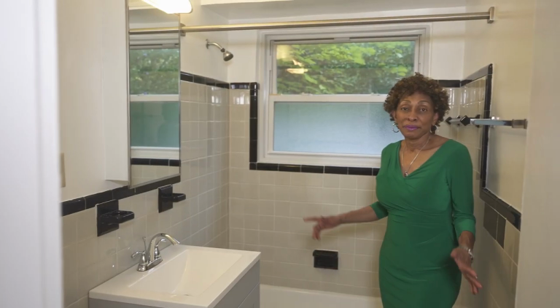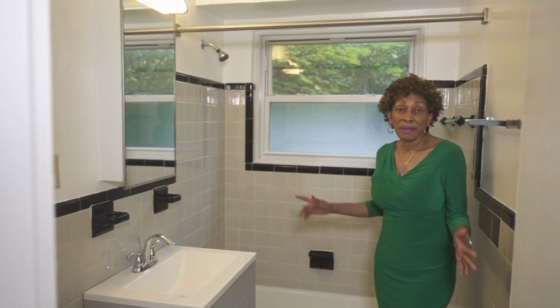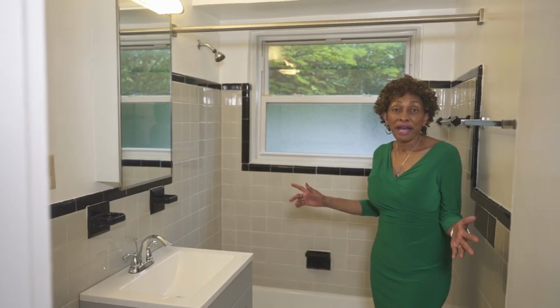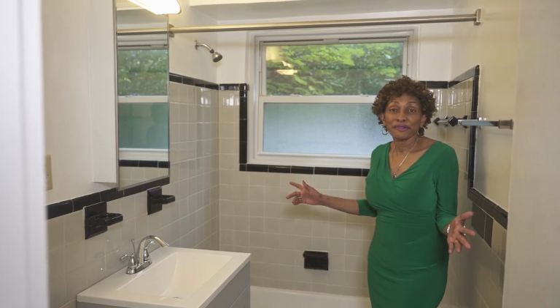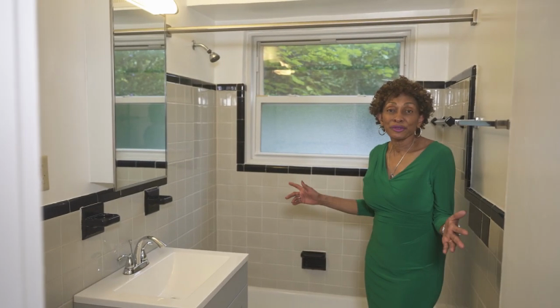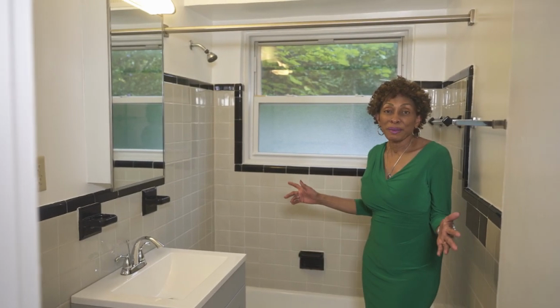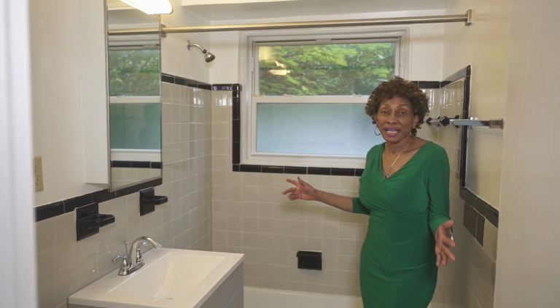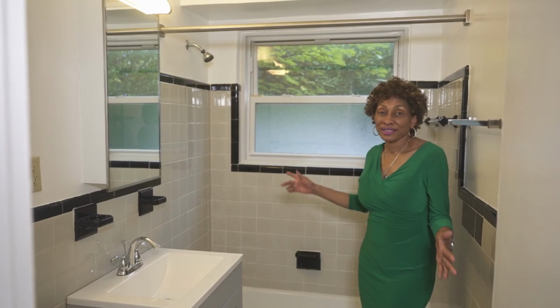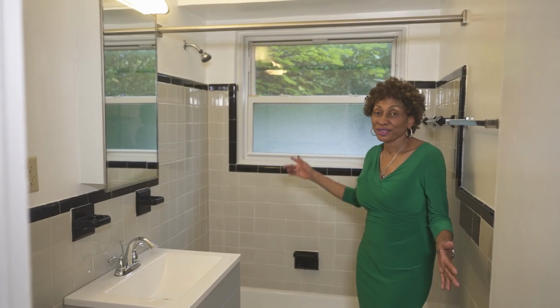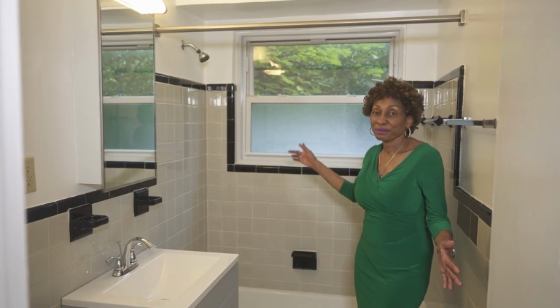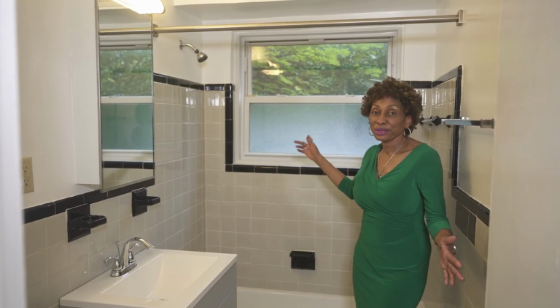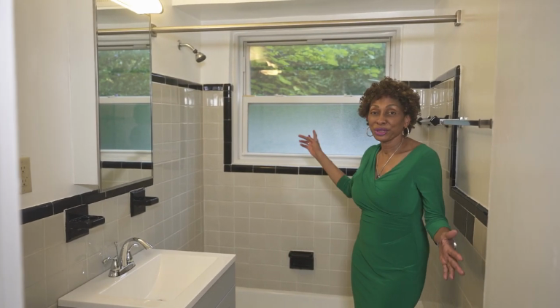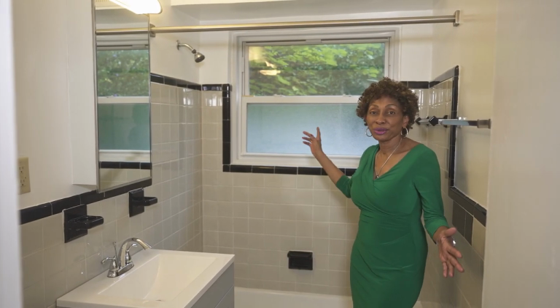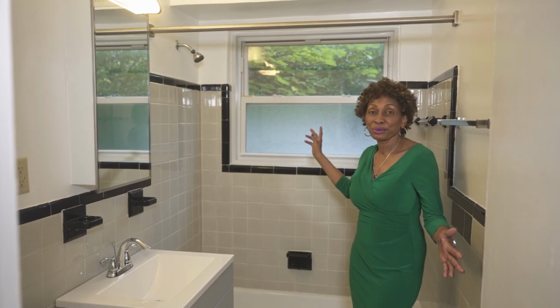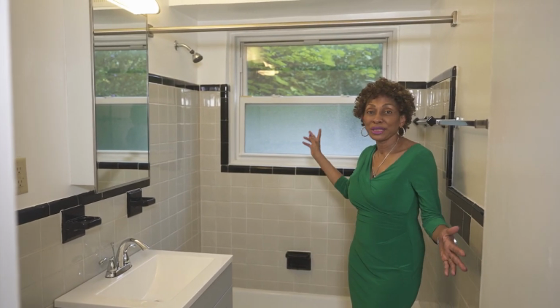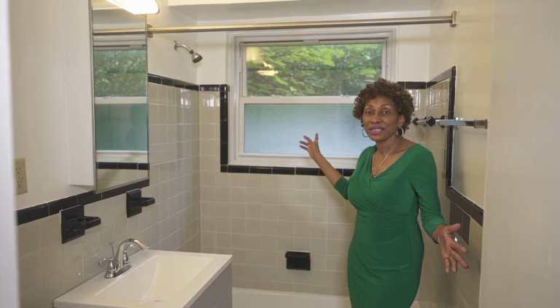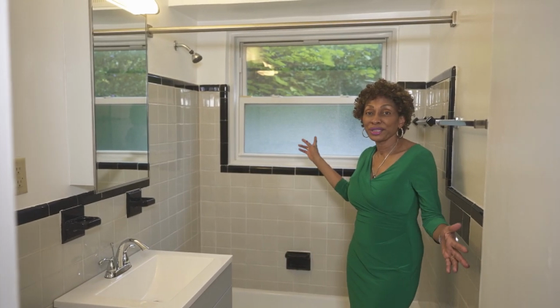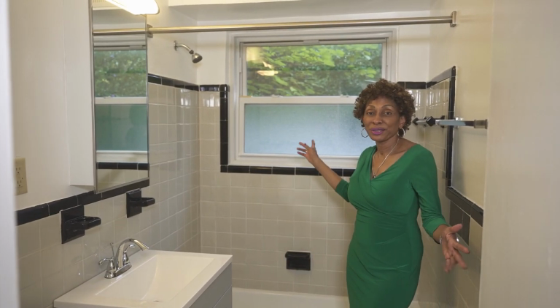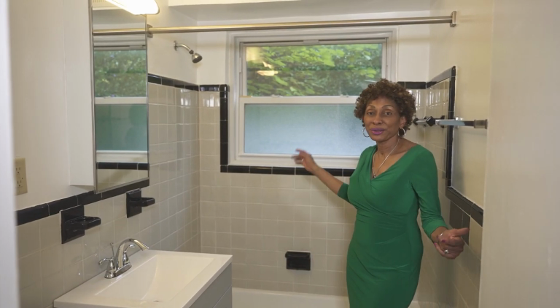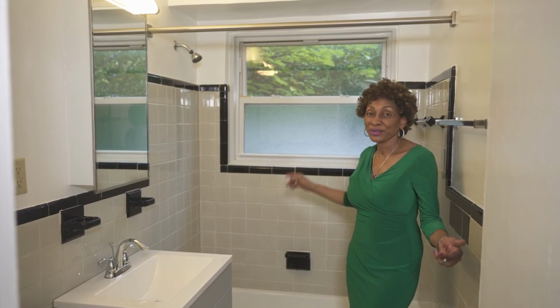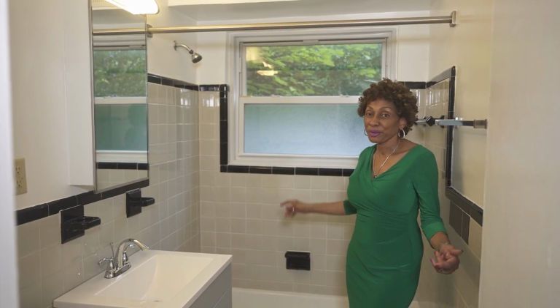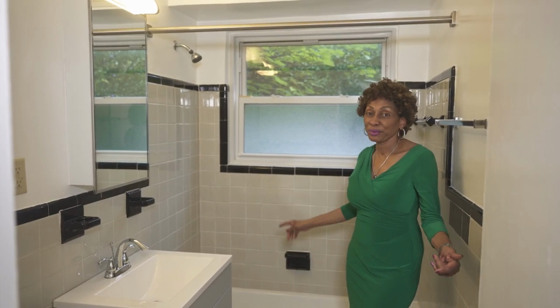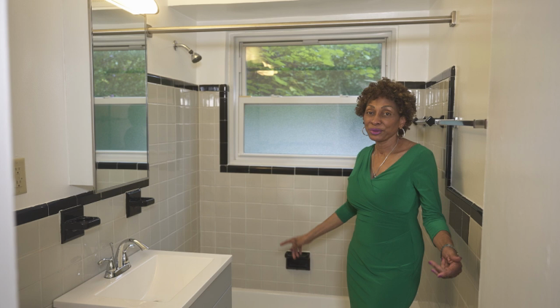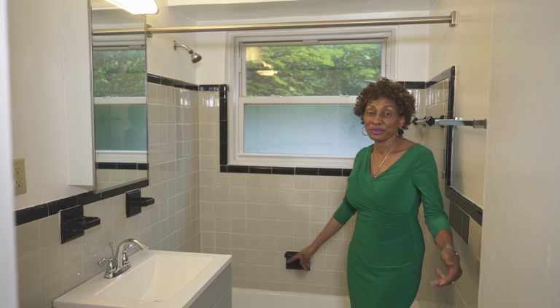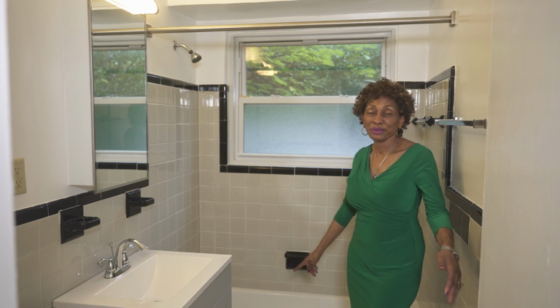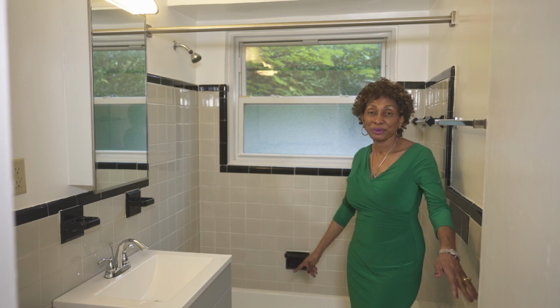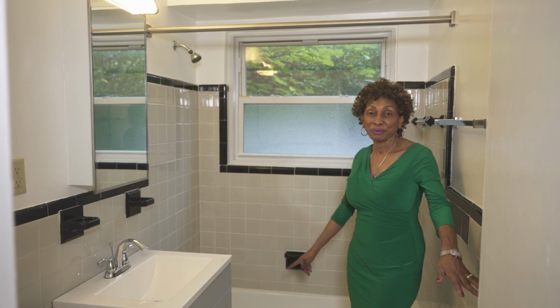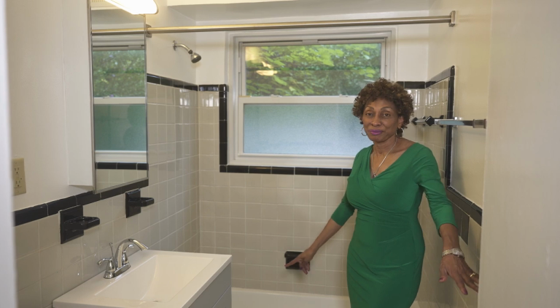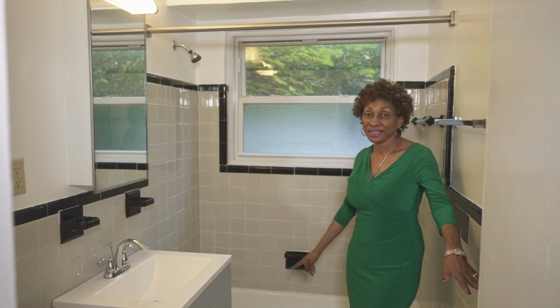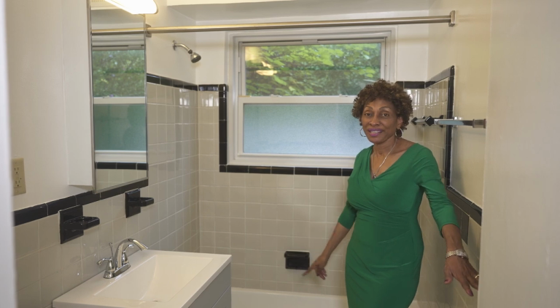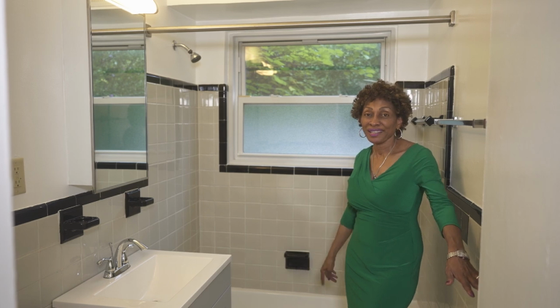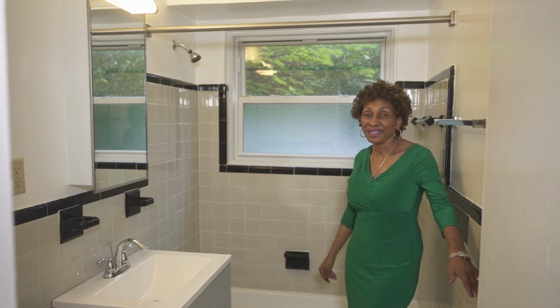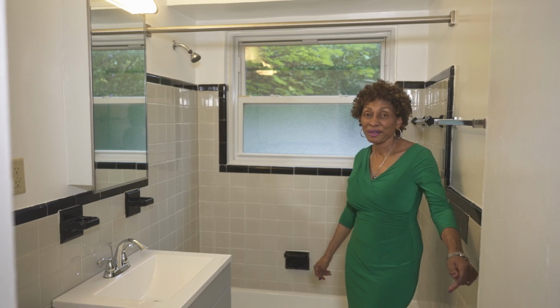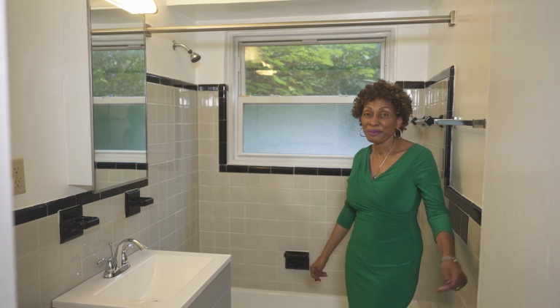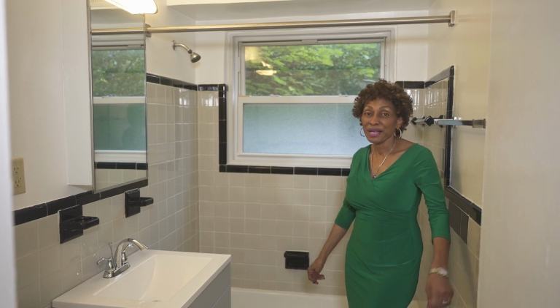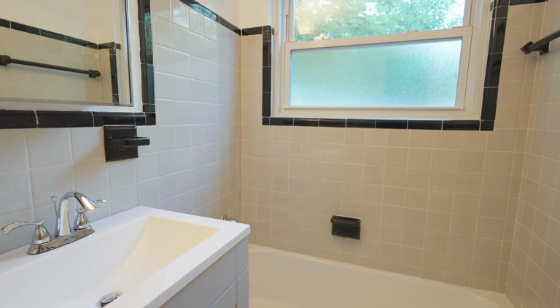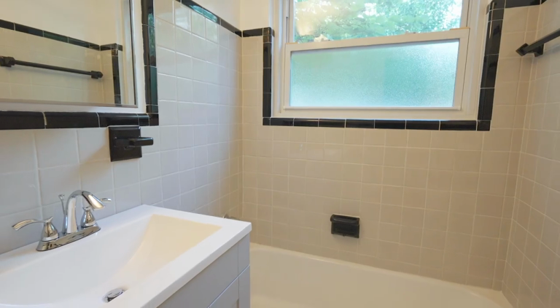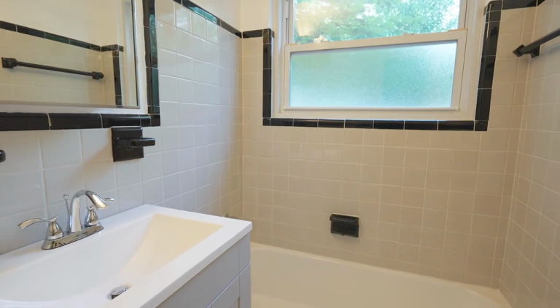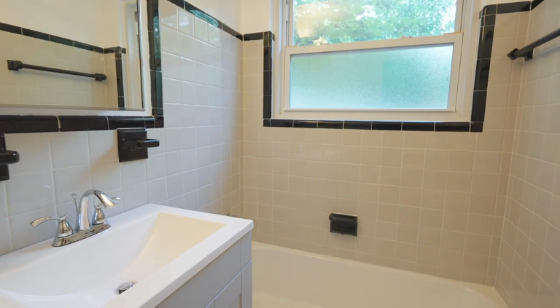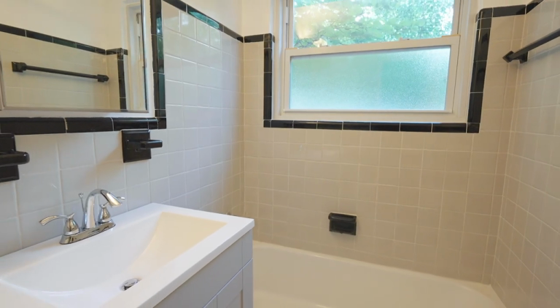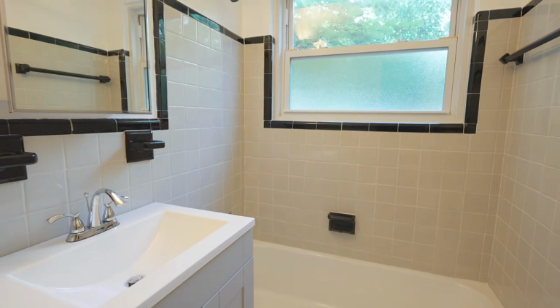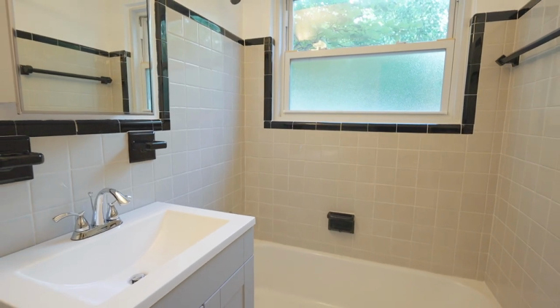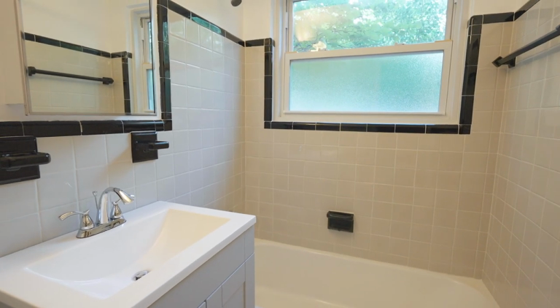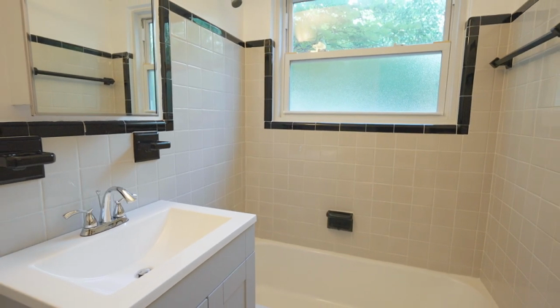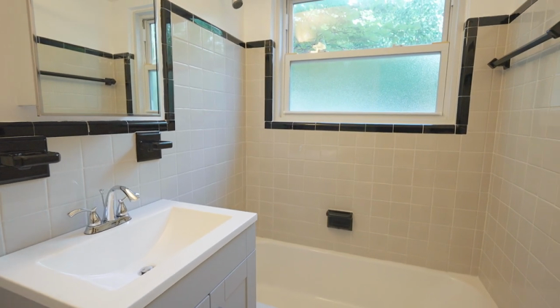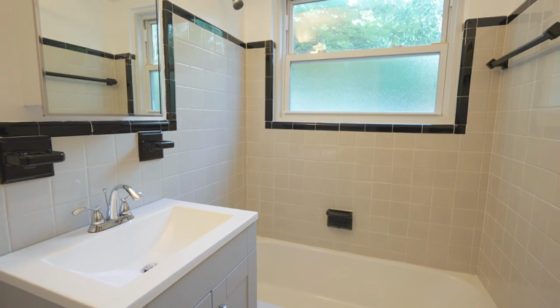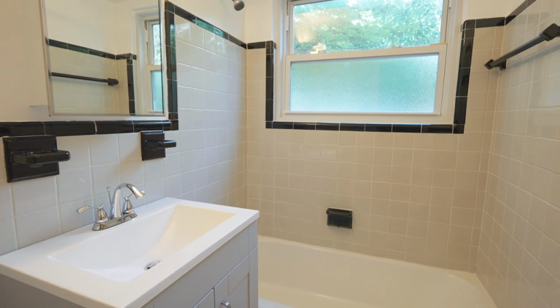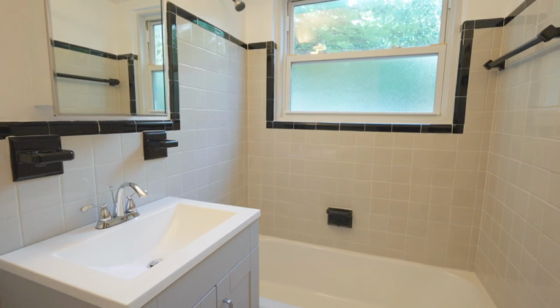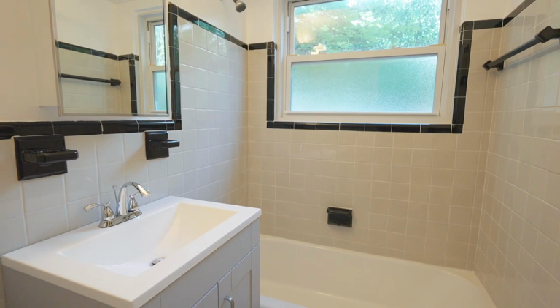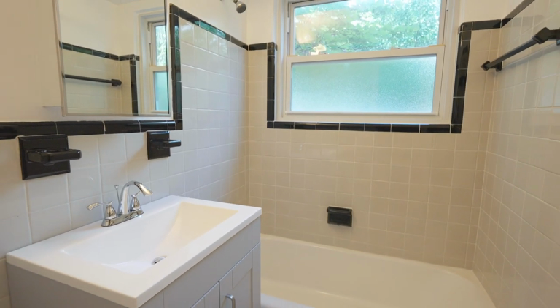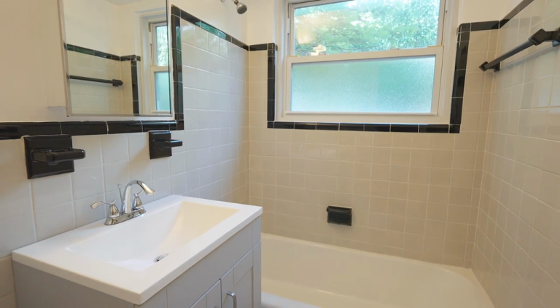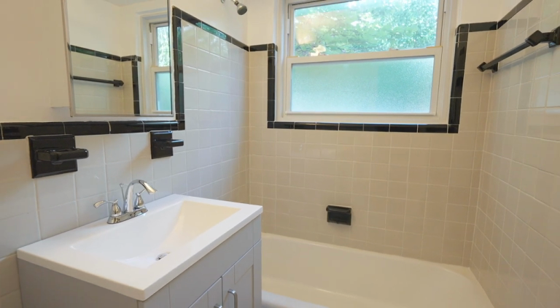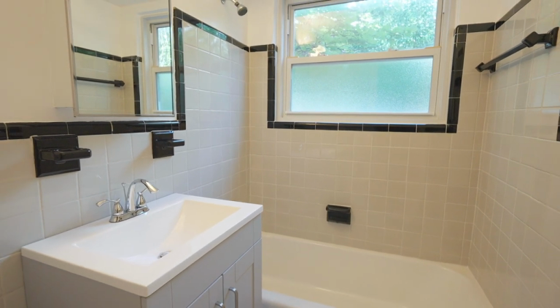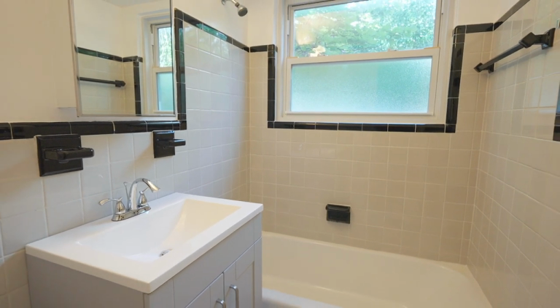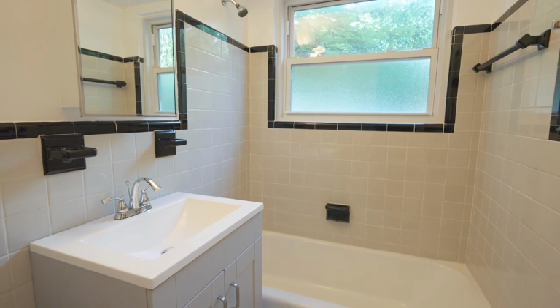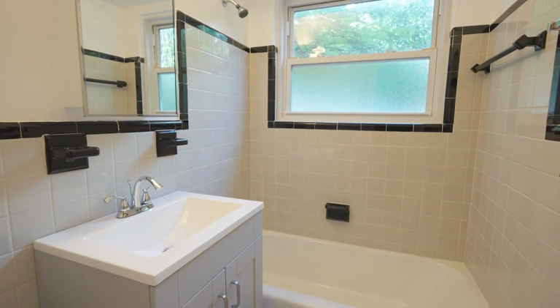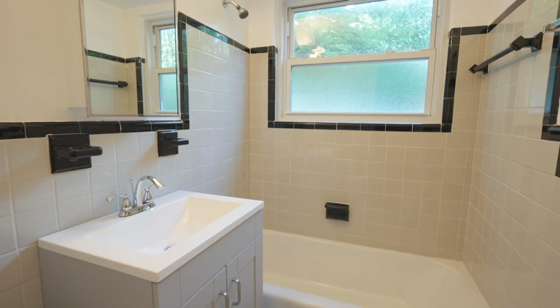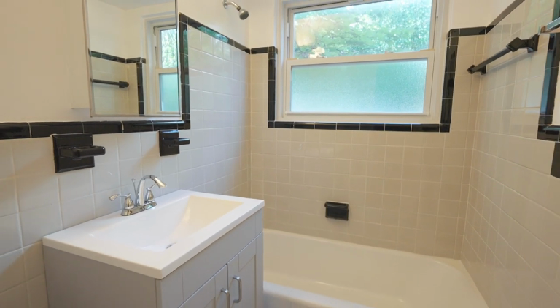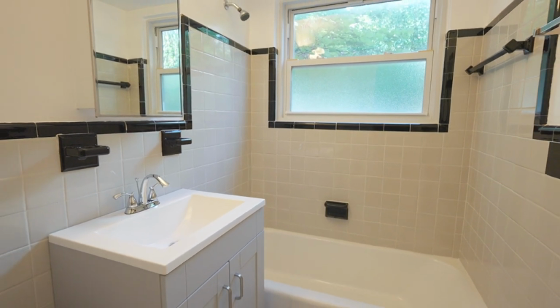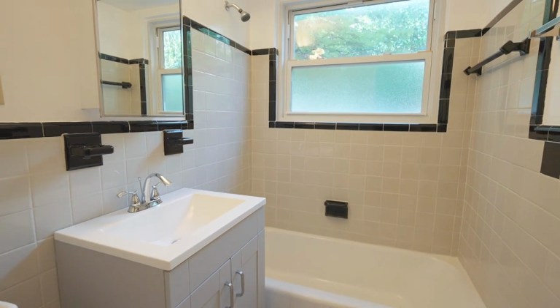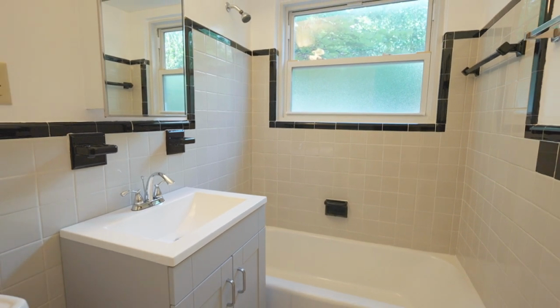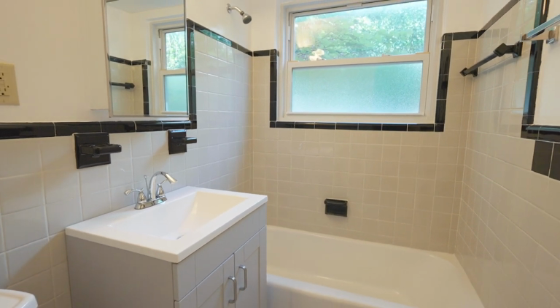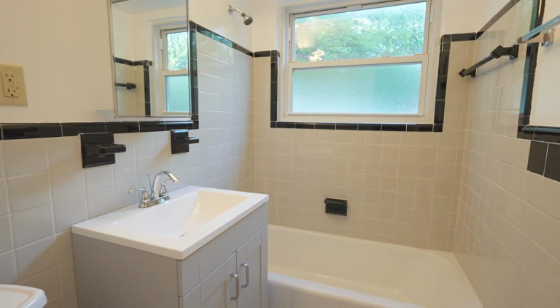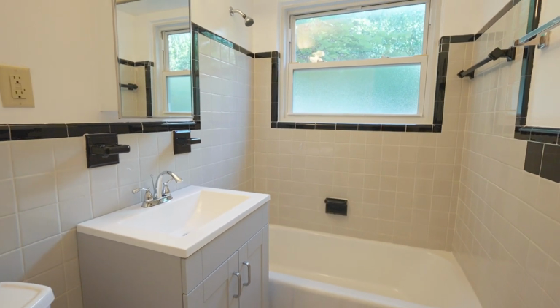The bathroom has original windows, a beautiful tub, beautiful tiles, and an opportunity to upgrade.